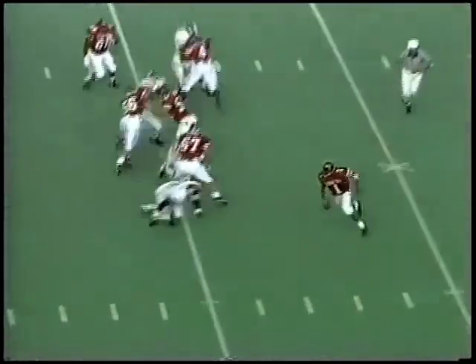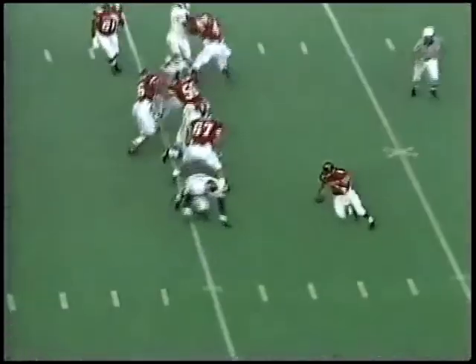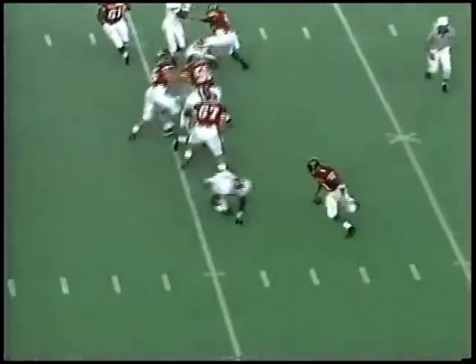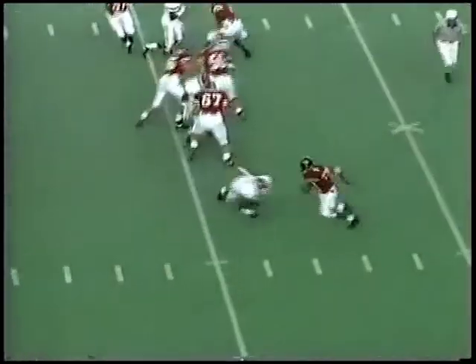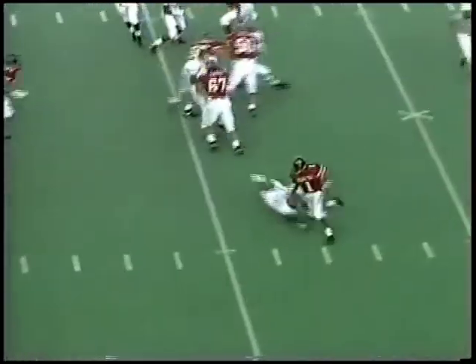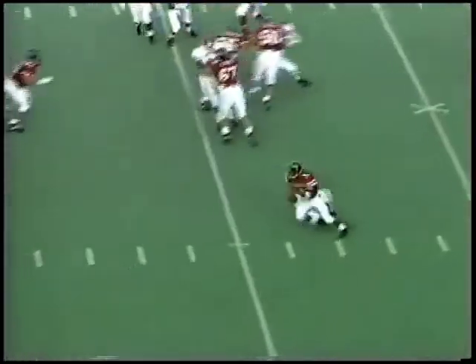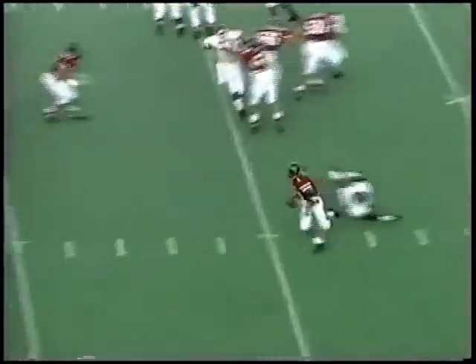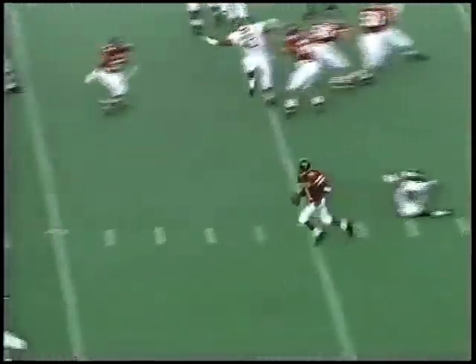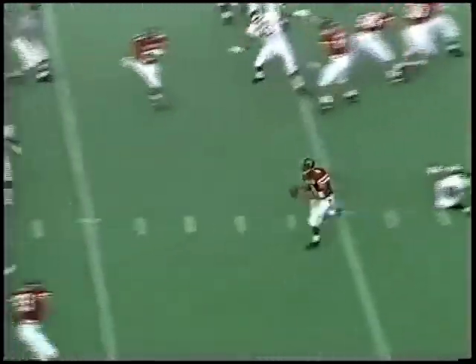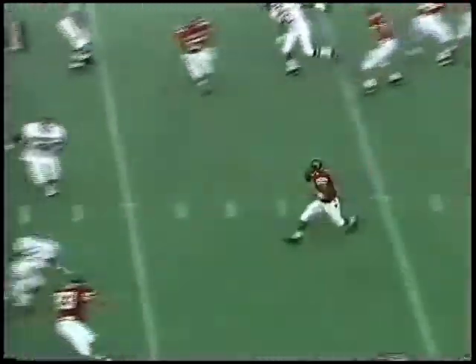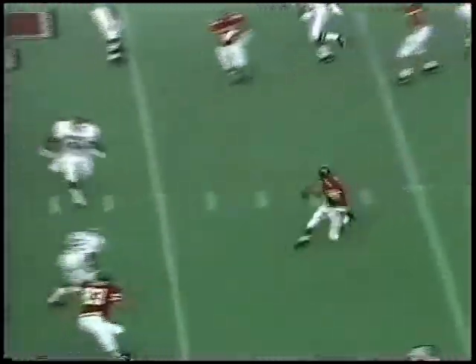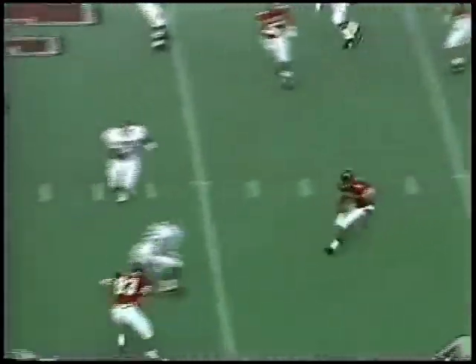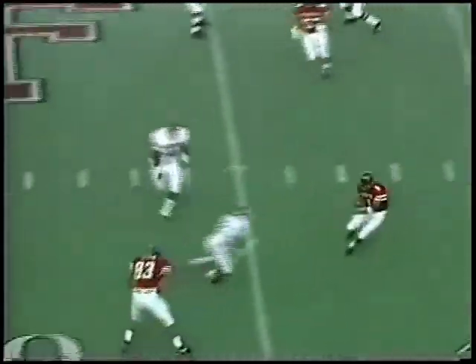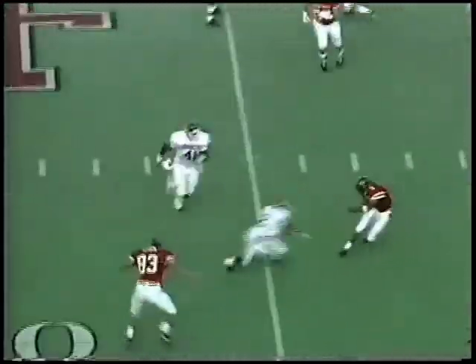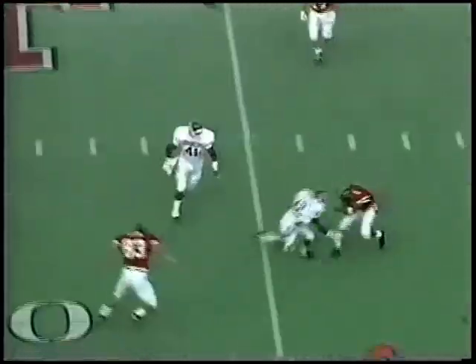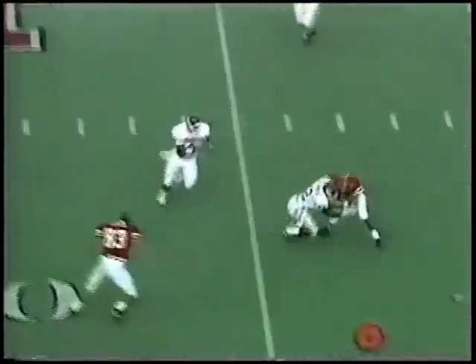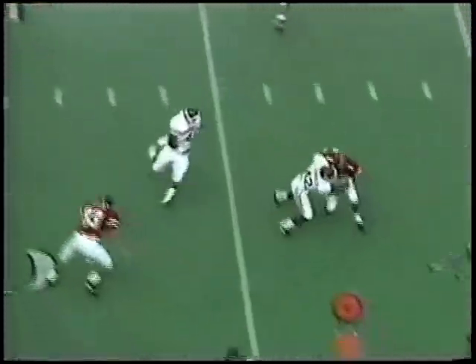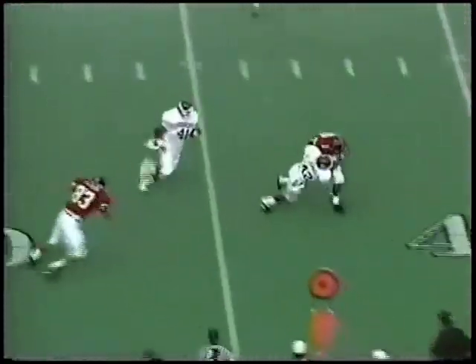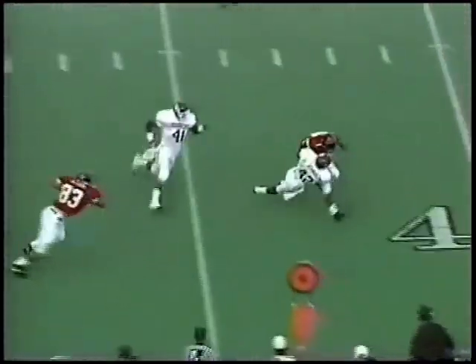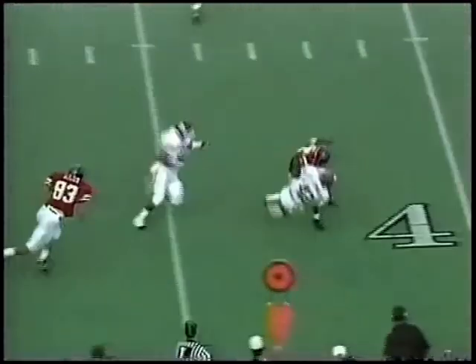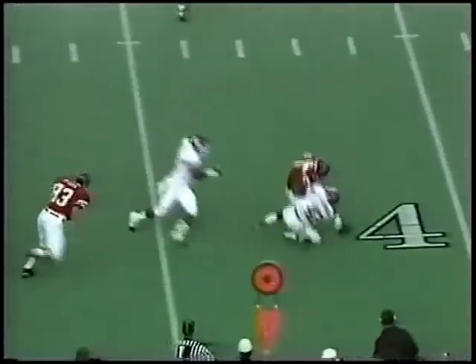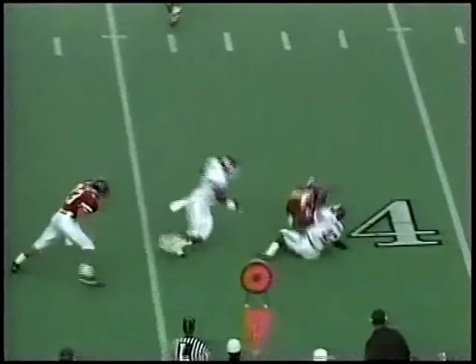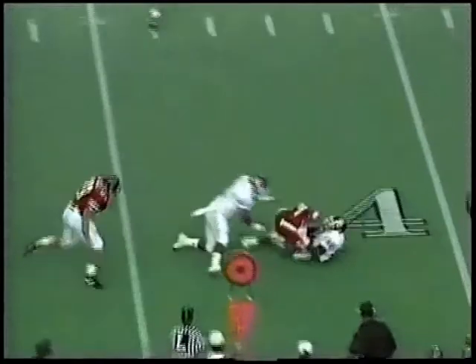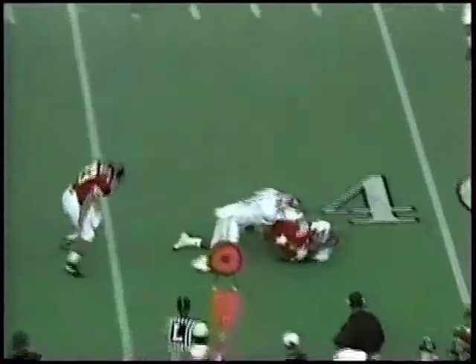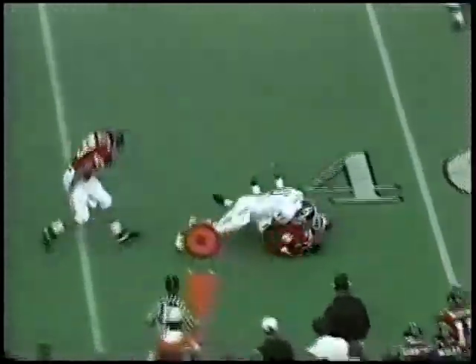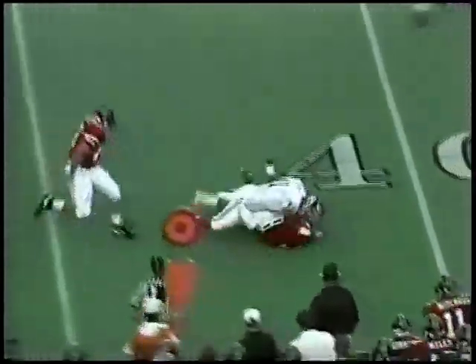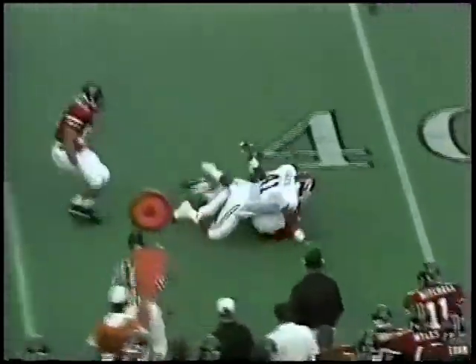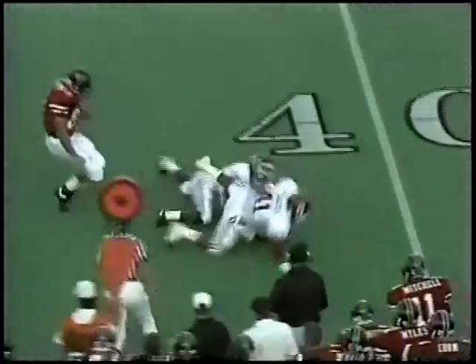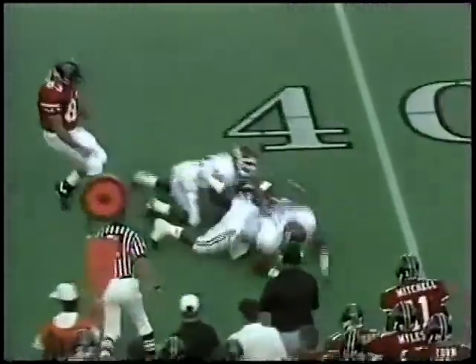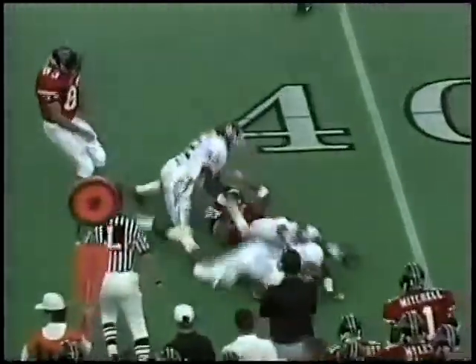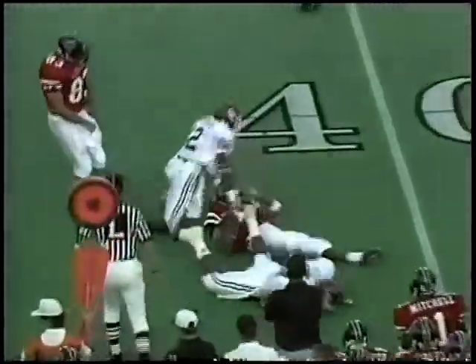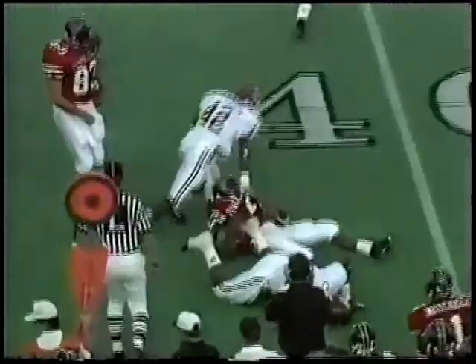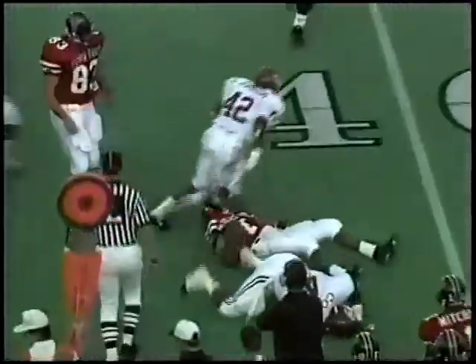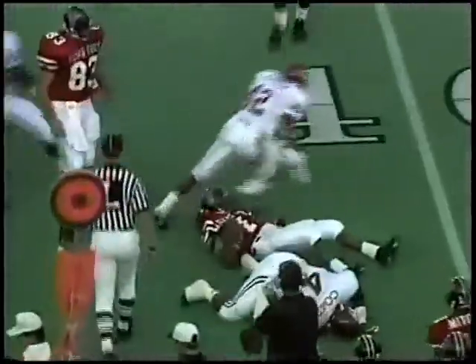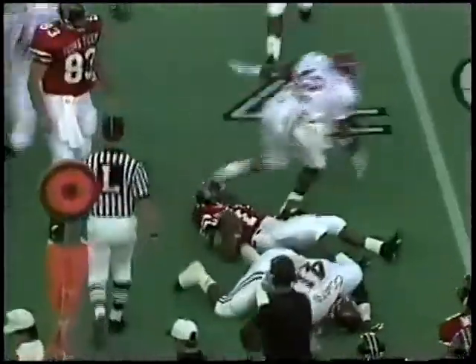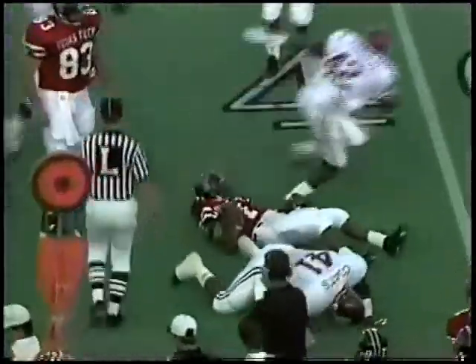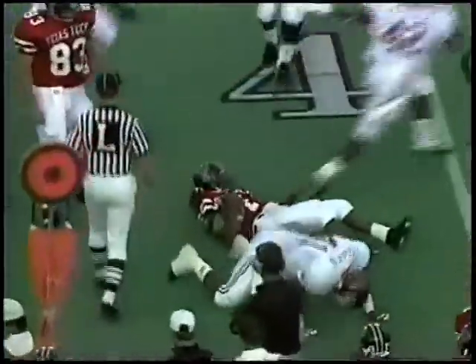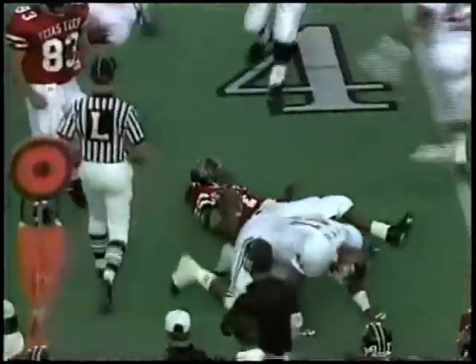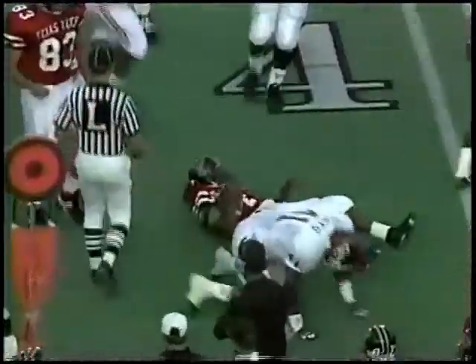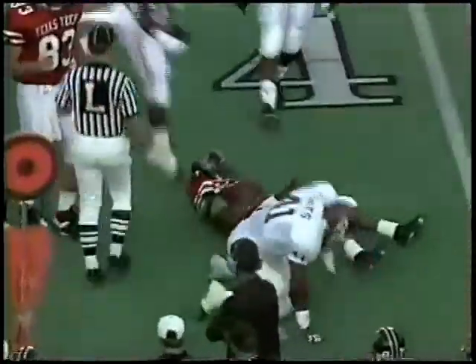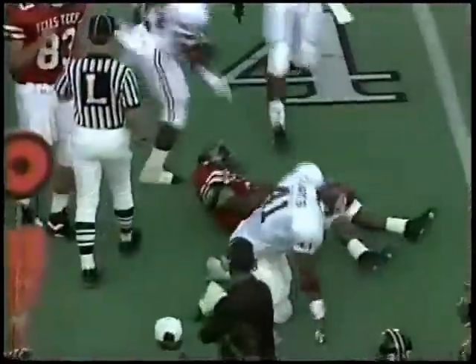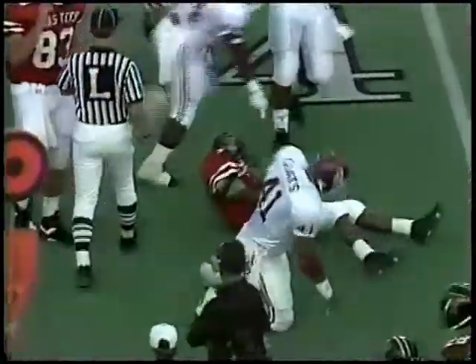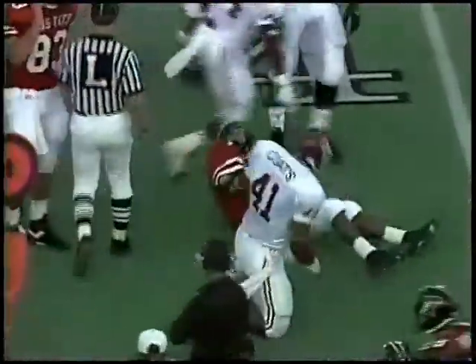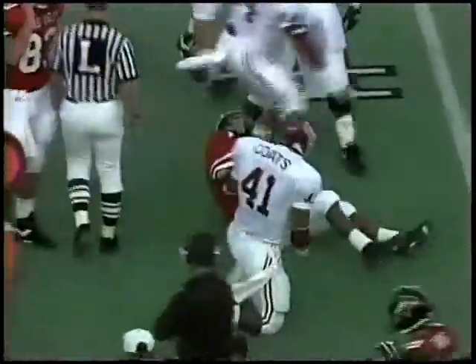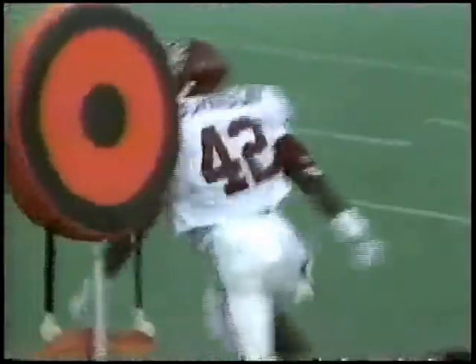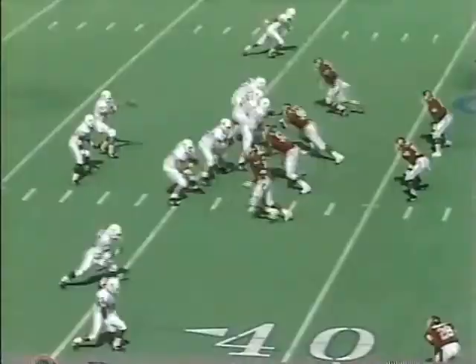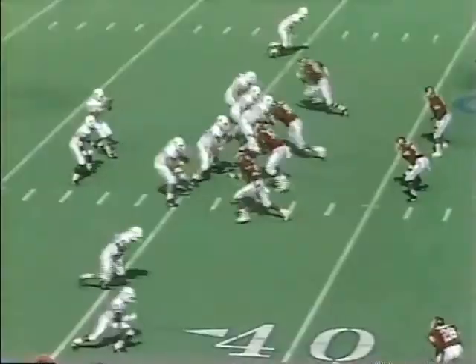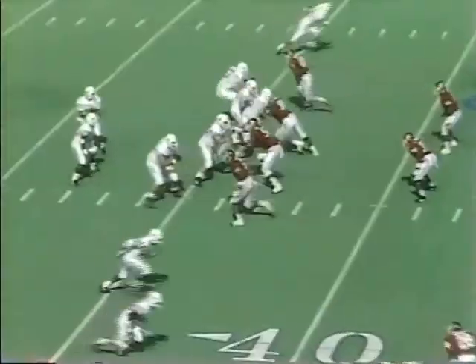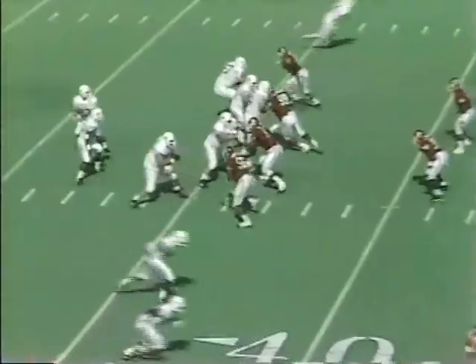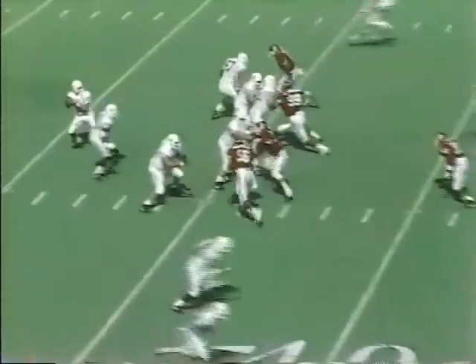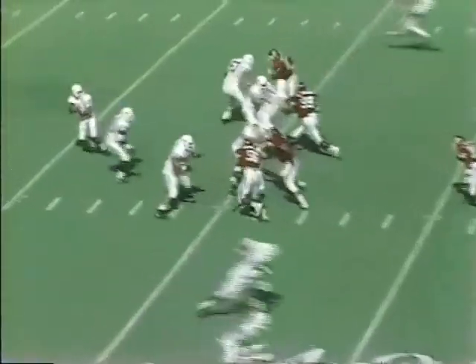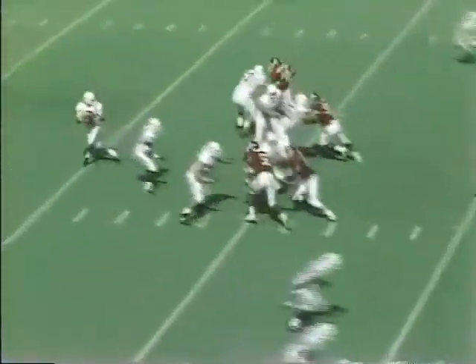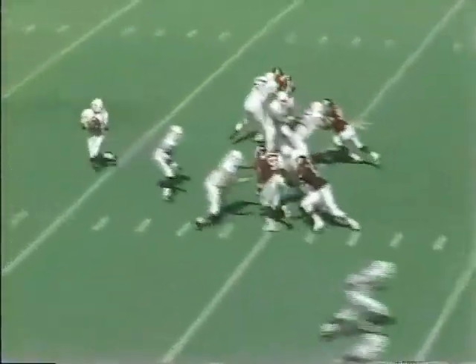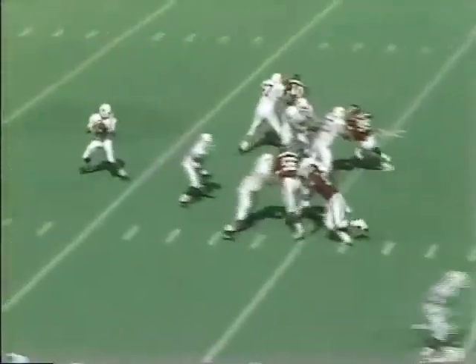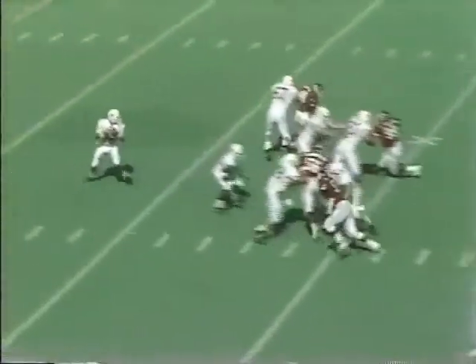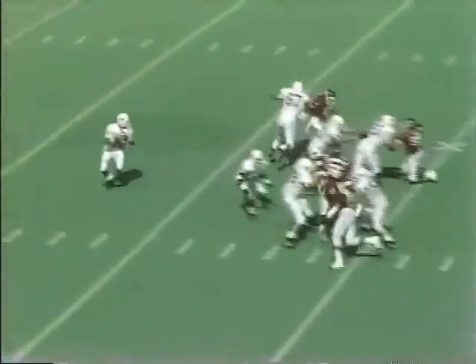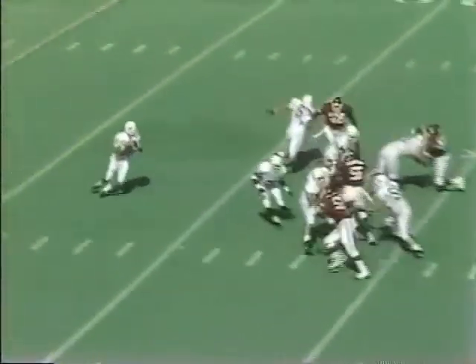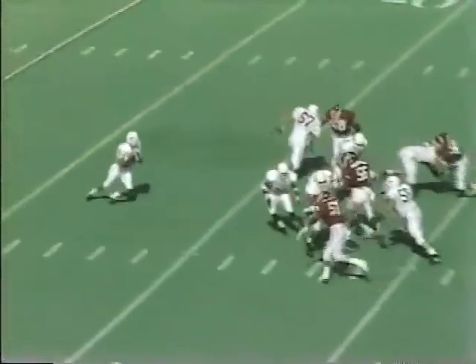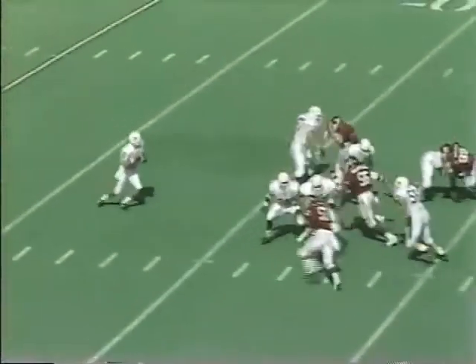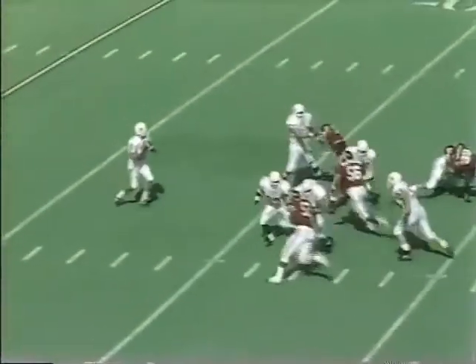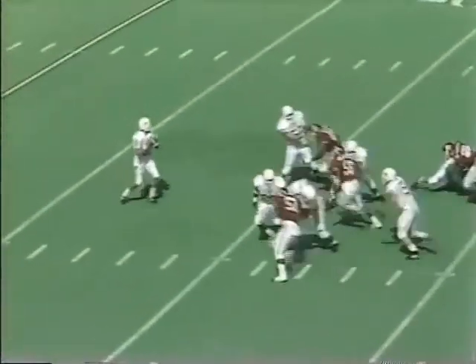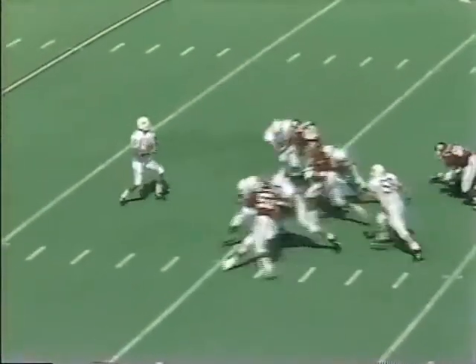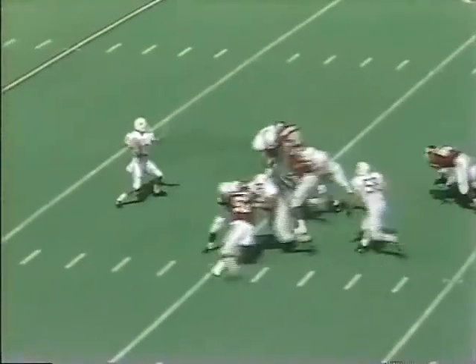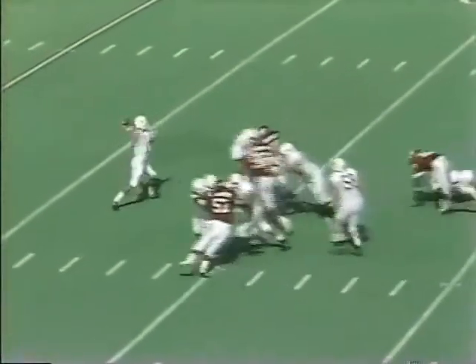Play action. And Hall will be stopped short. And Oklahoma goes to the nickelback.